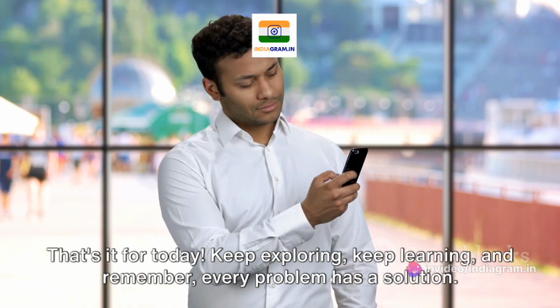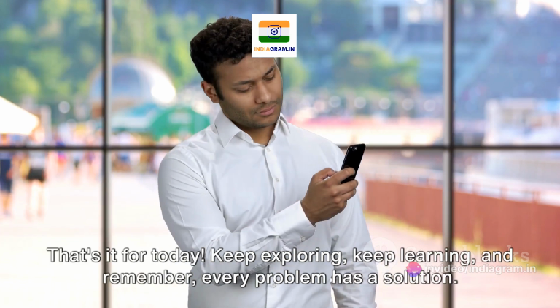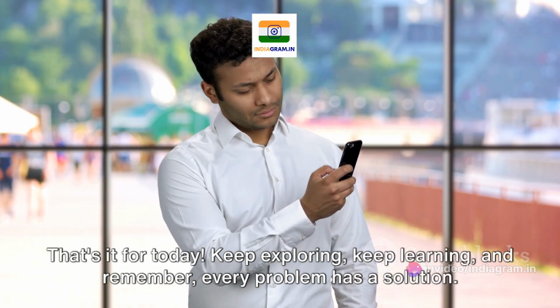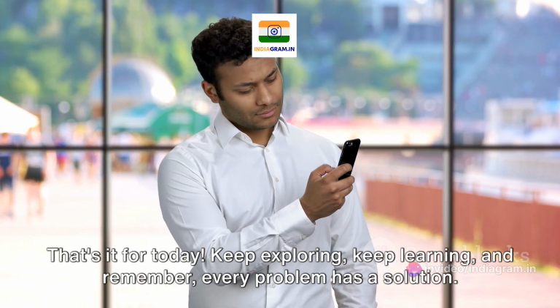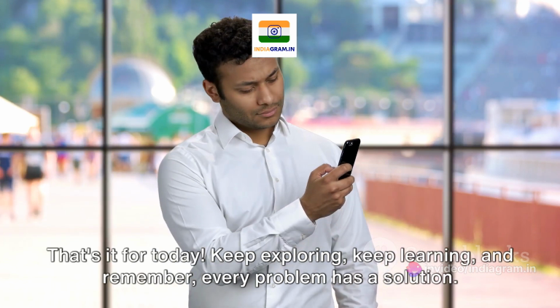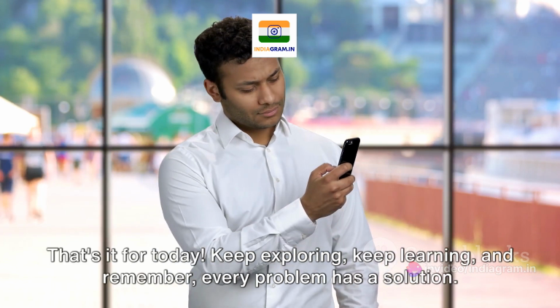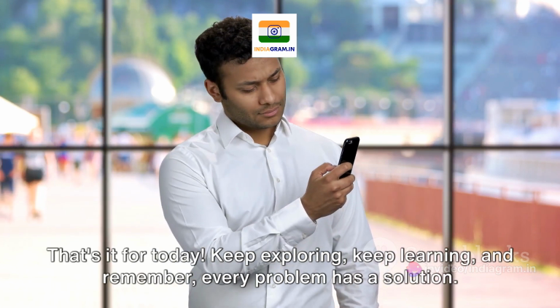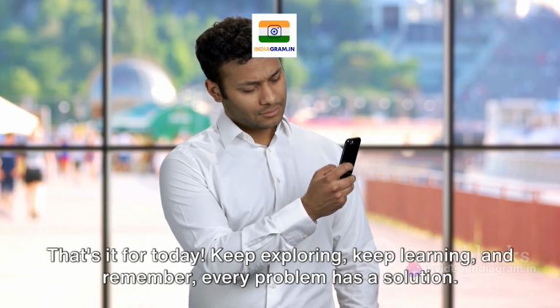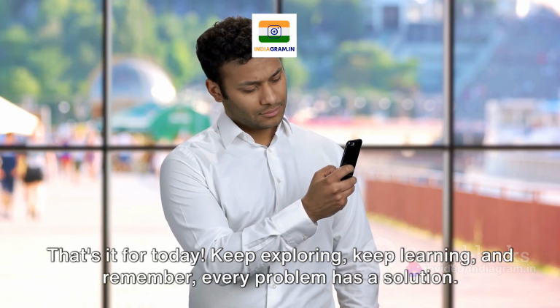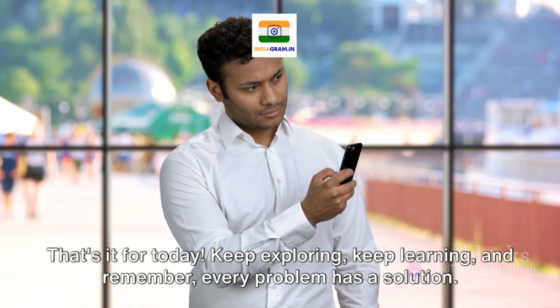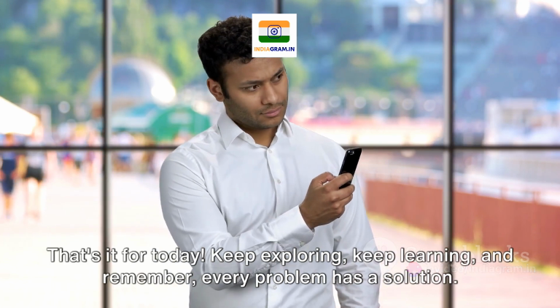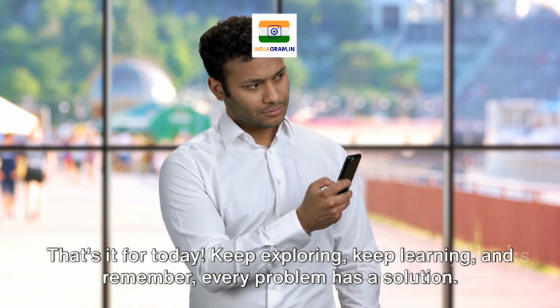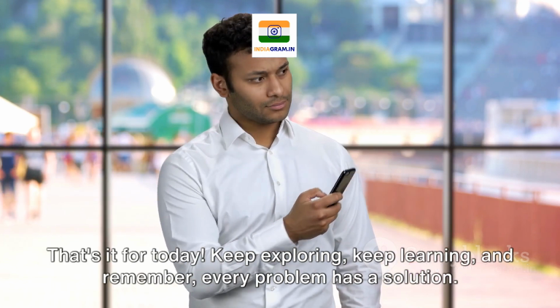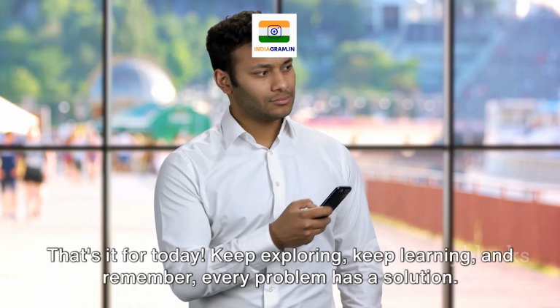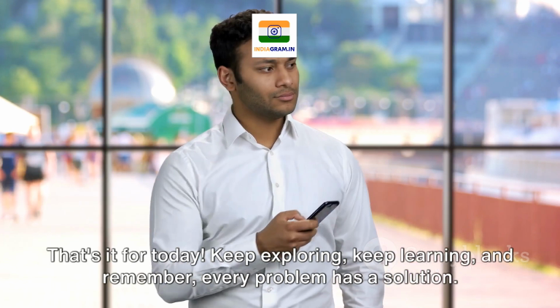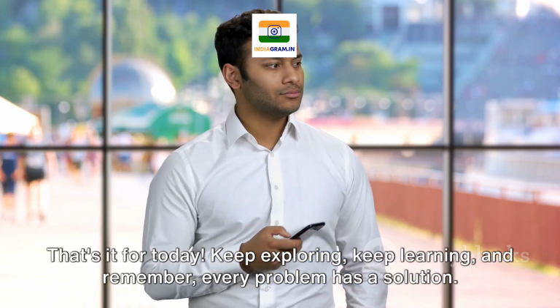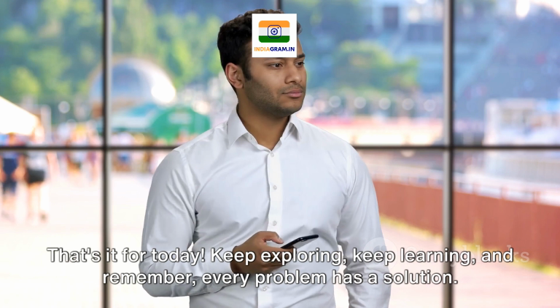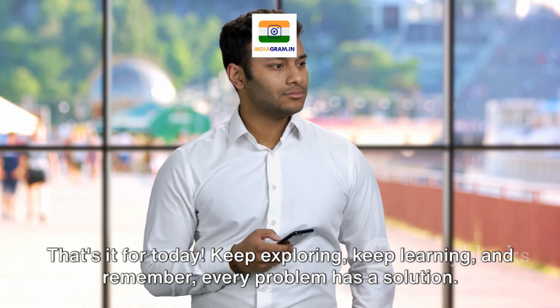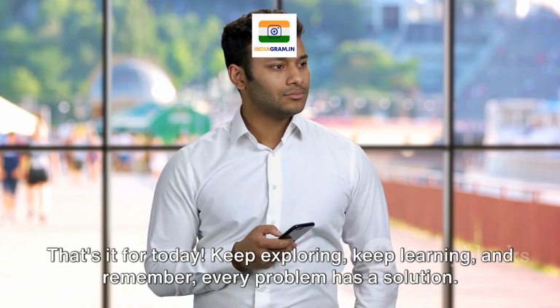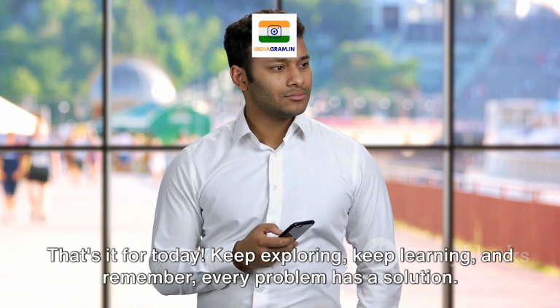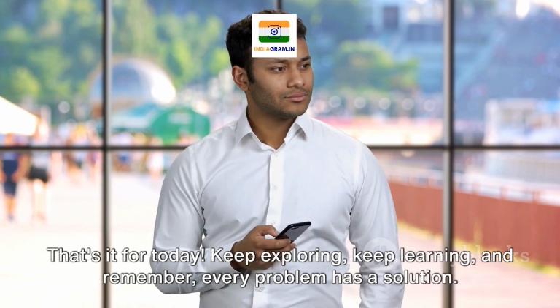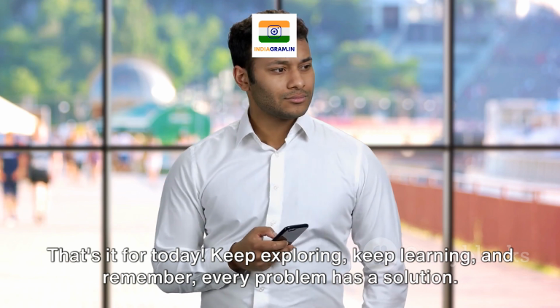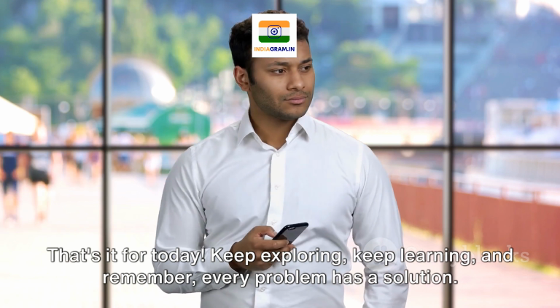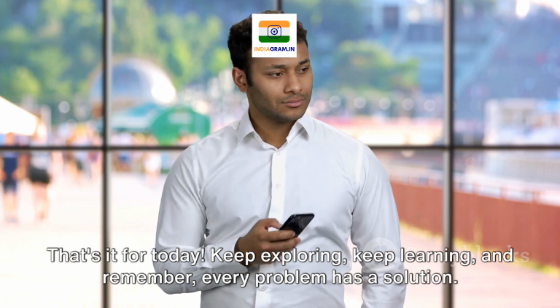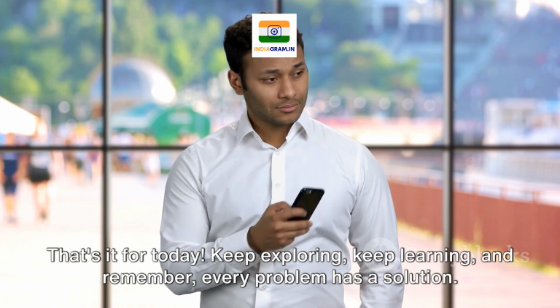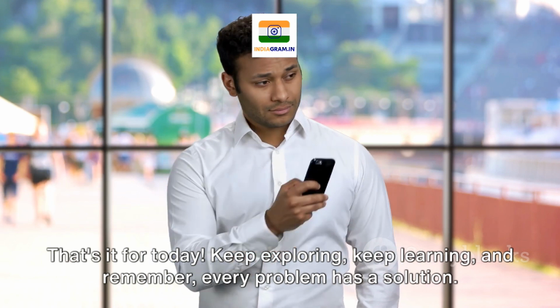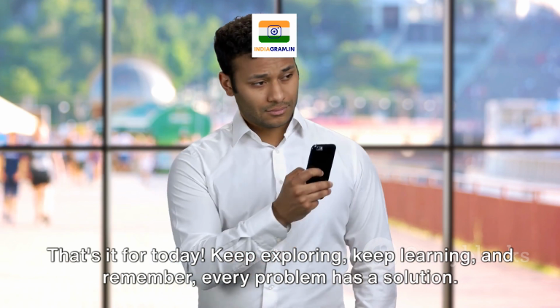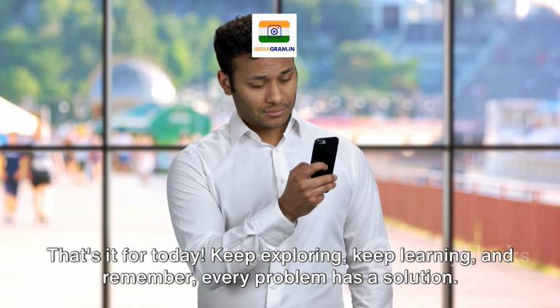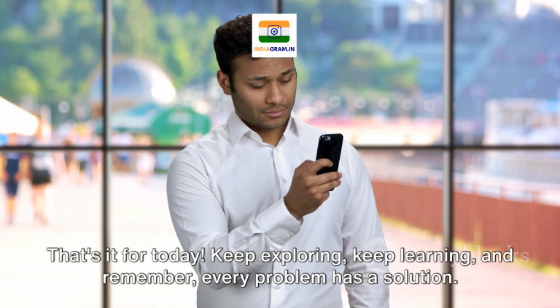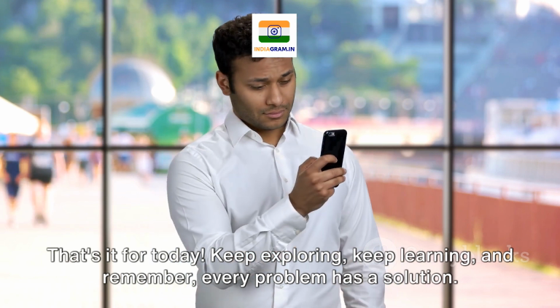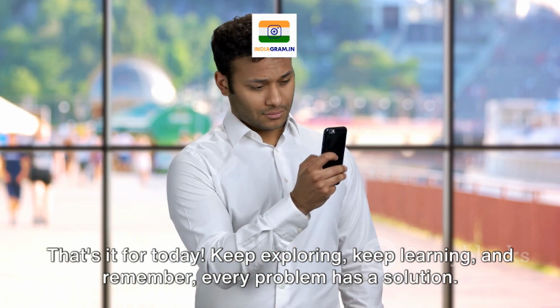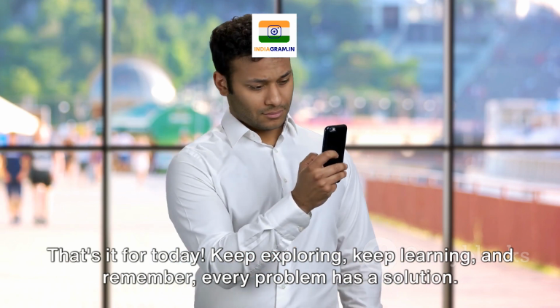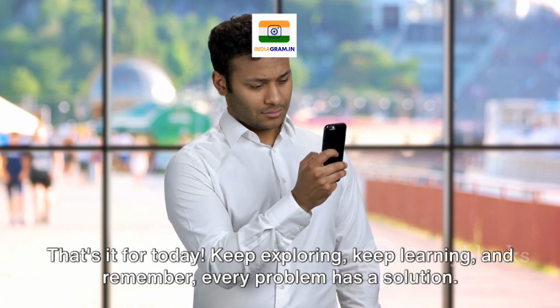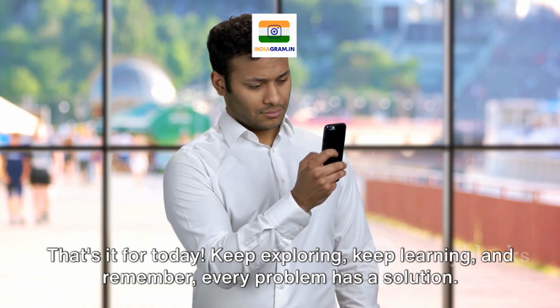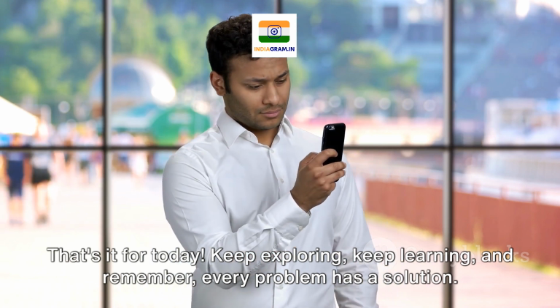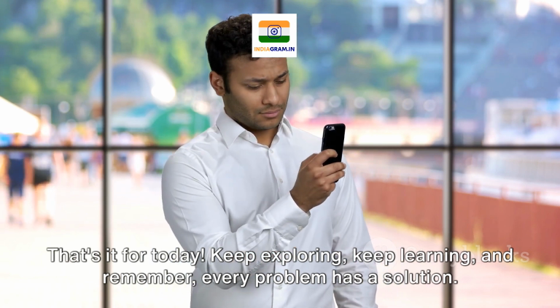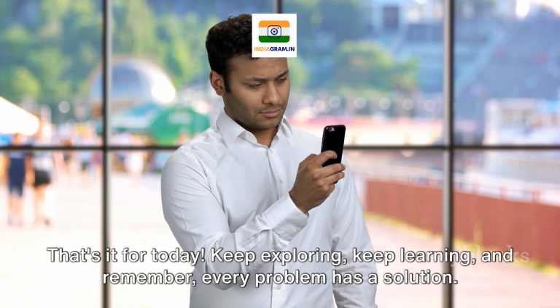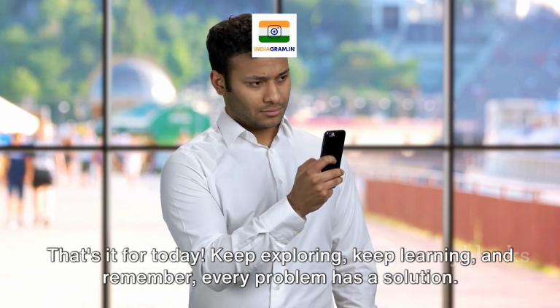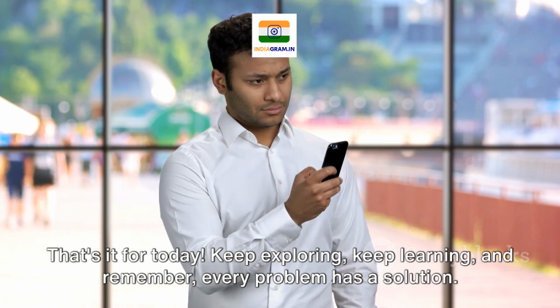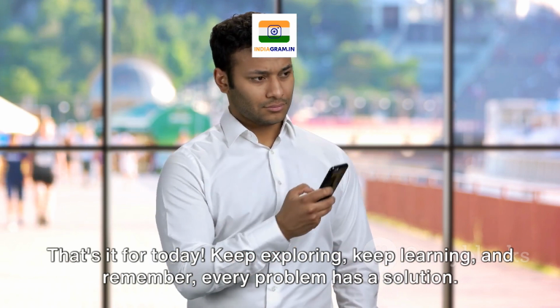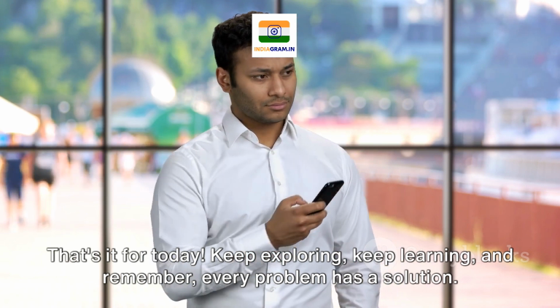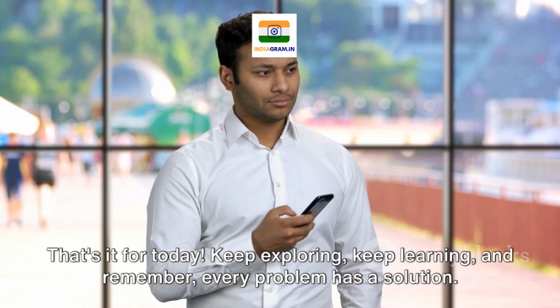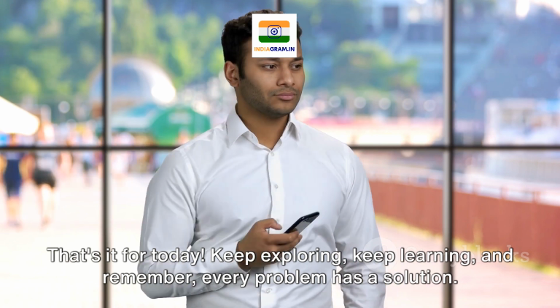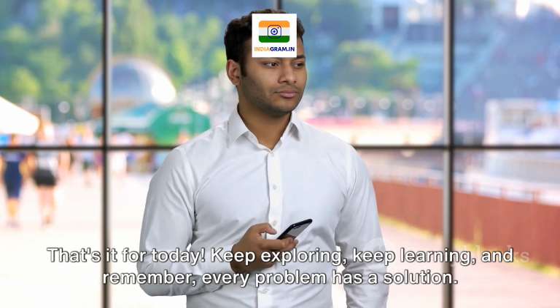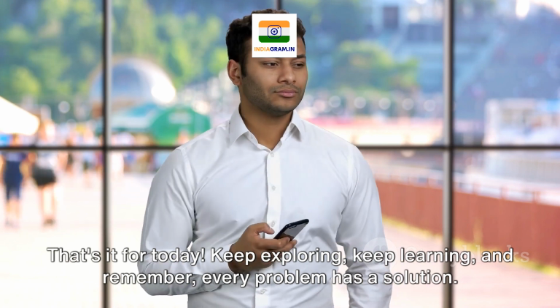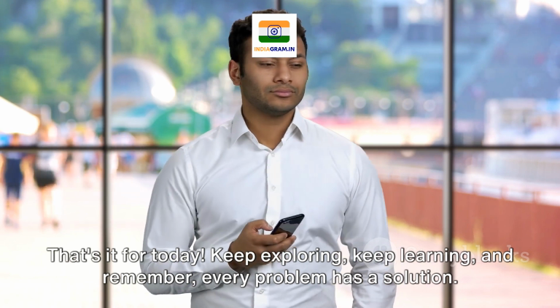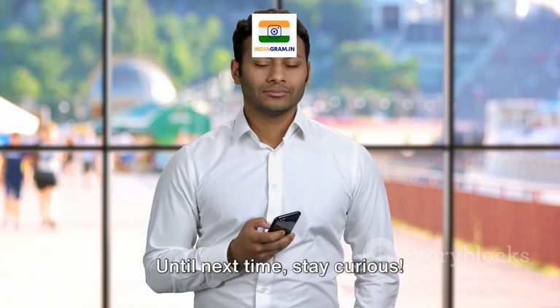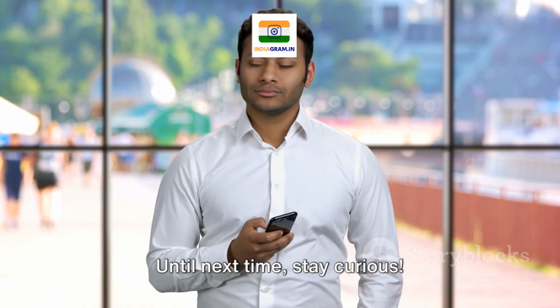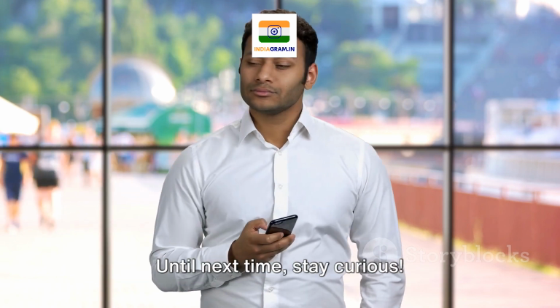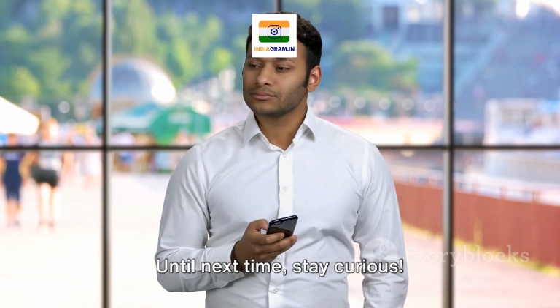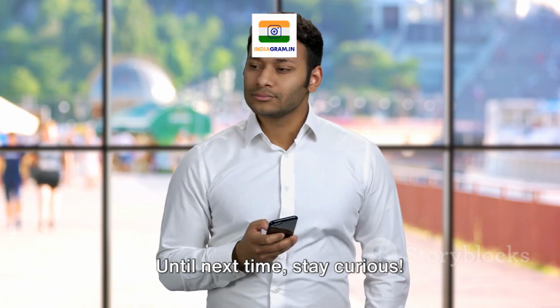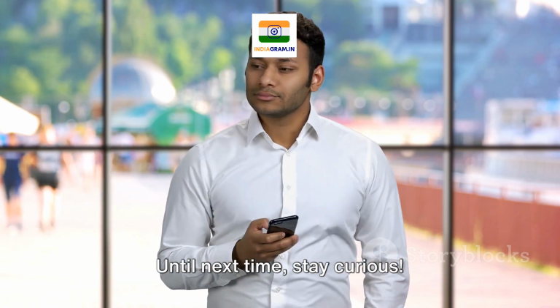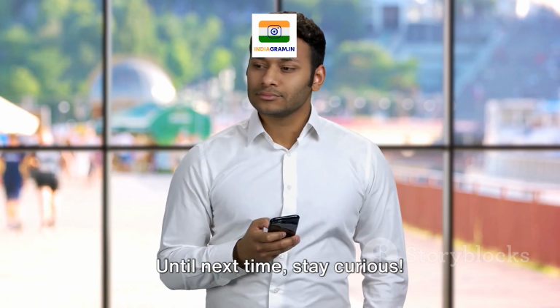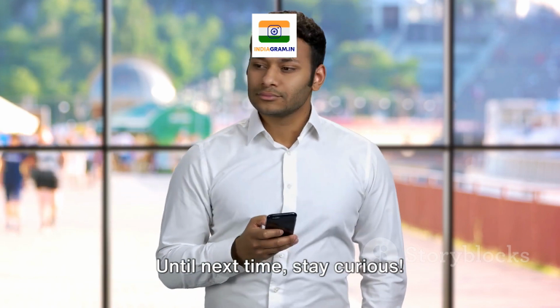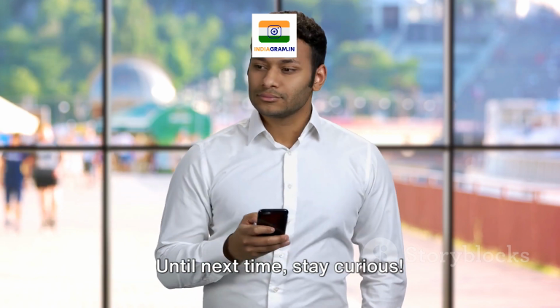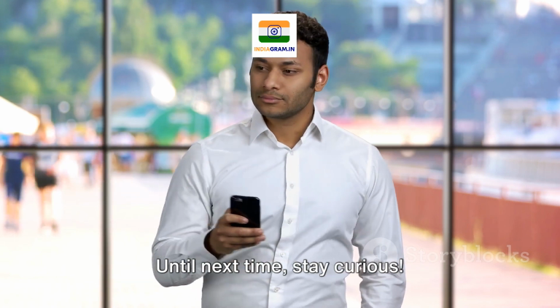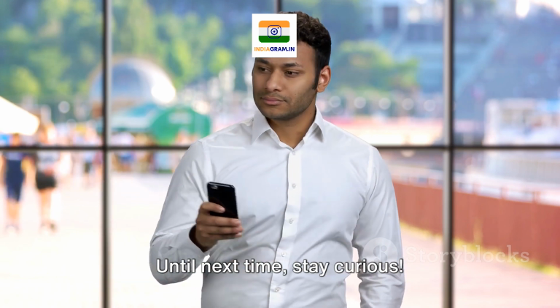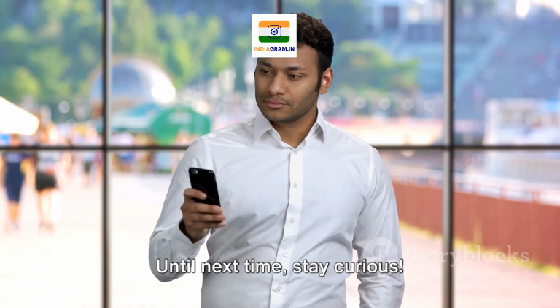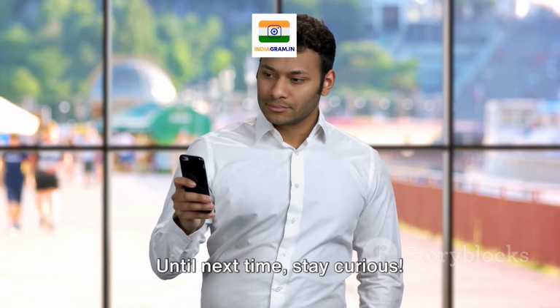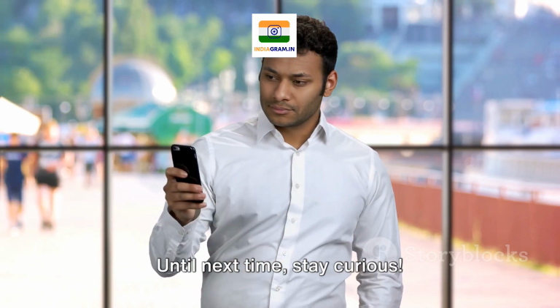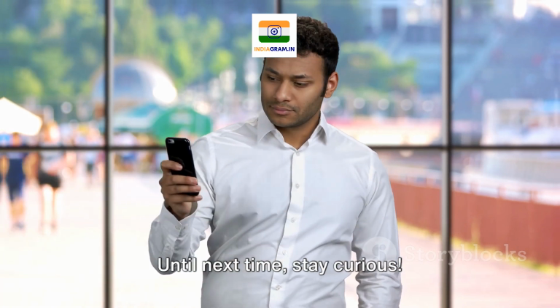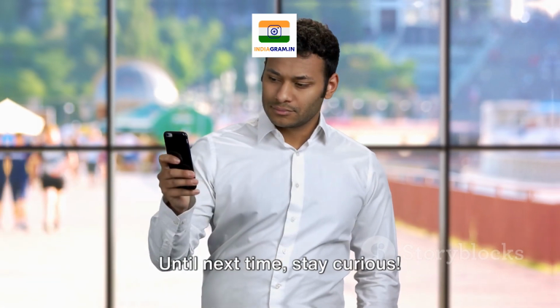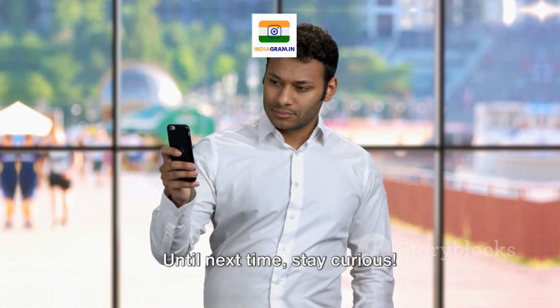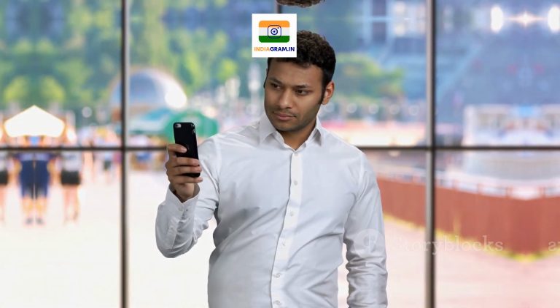Keep exploring, keep learning, and remember, every problem has a solution. Until next time, stay curious.